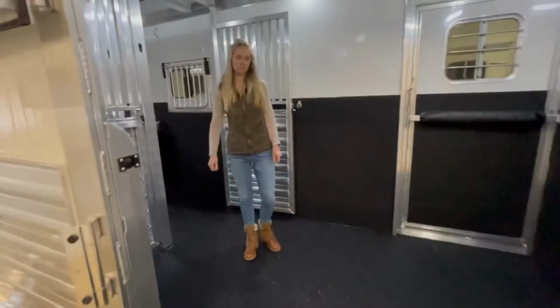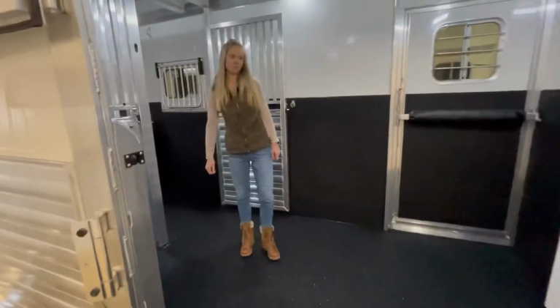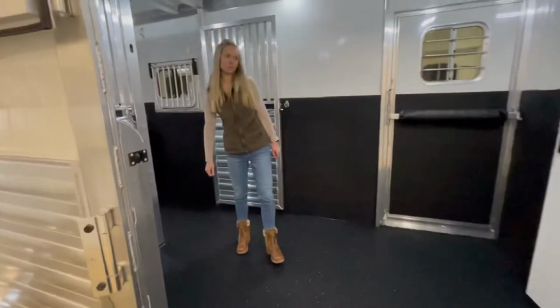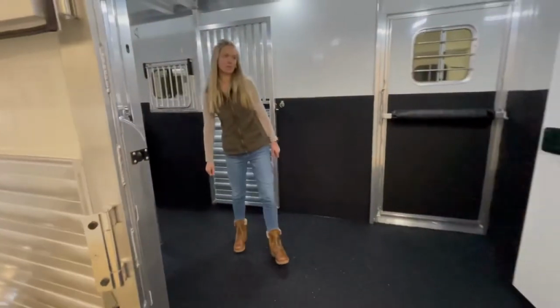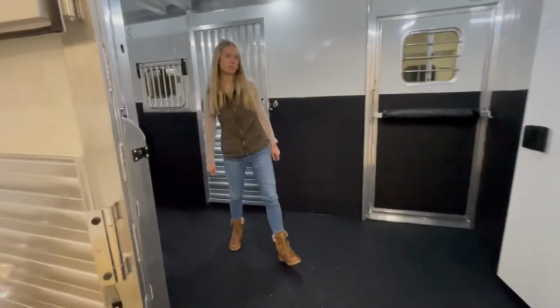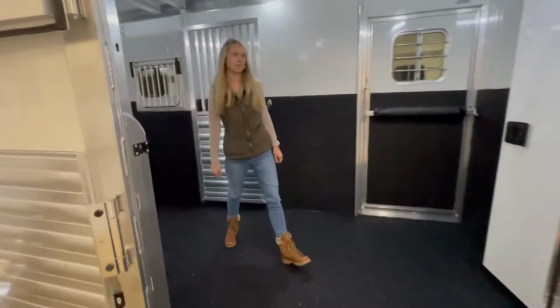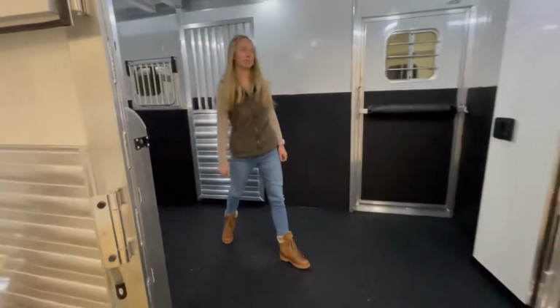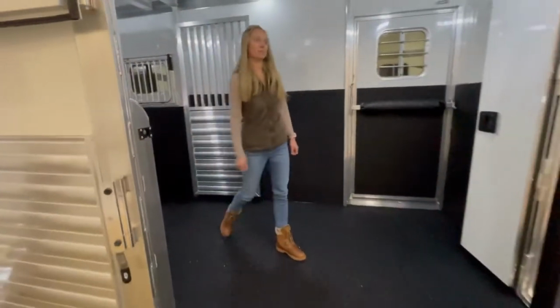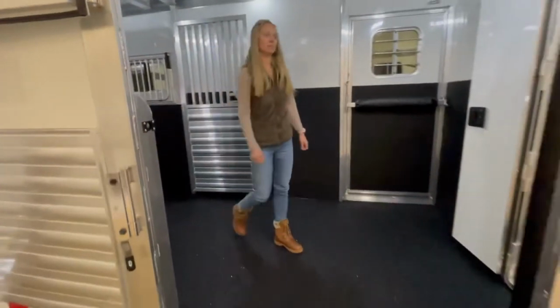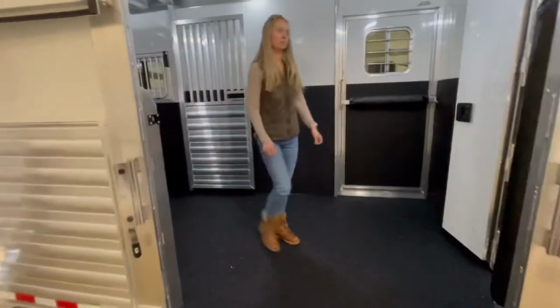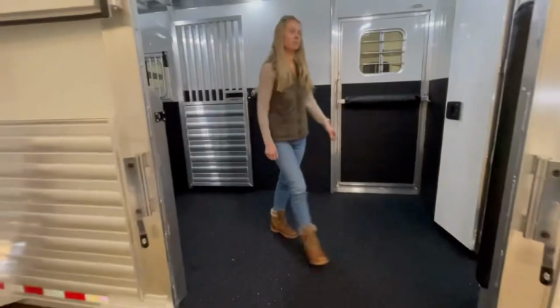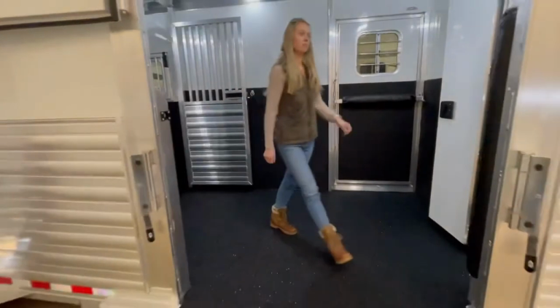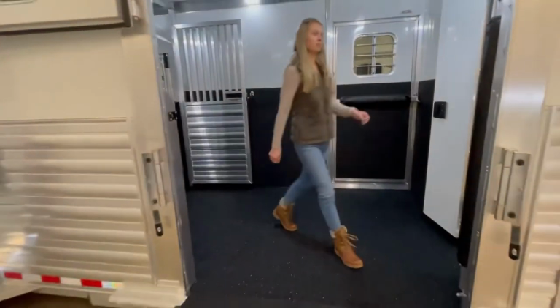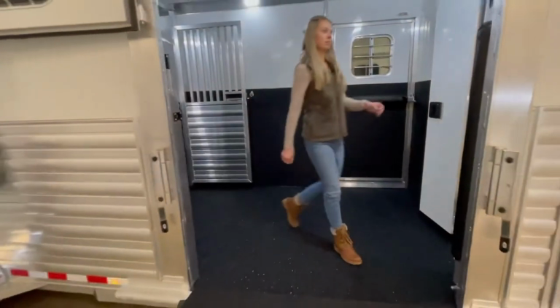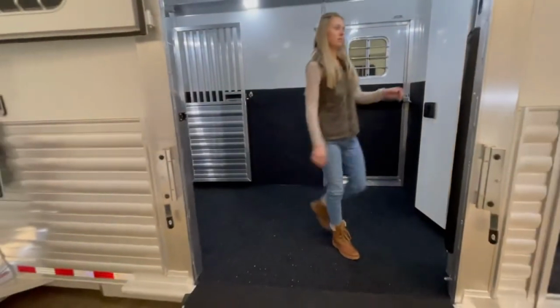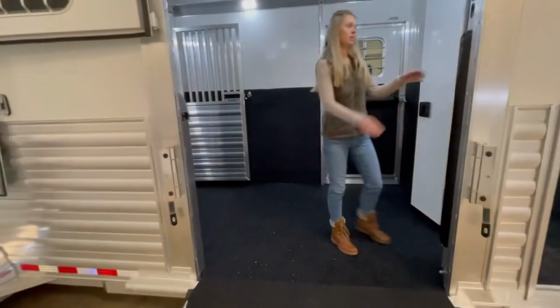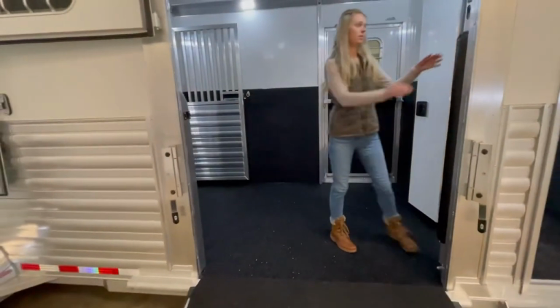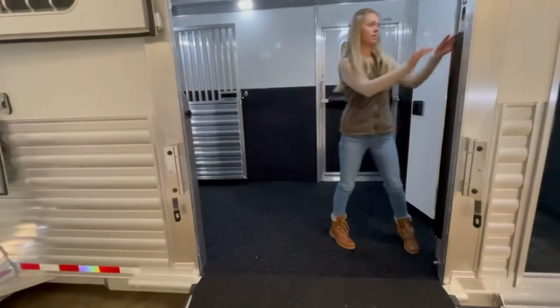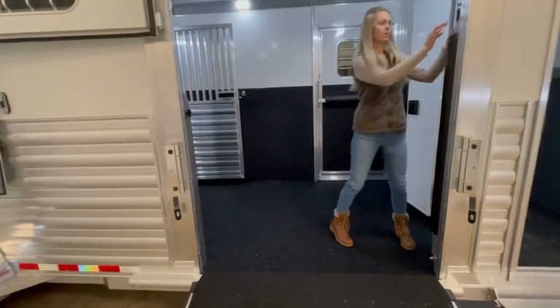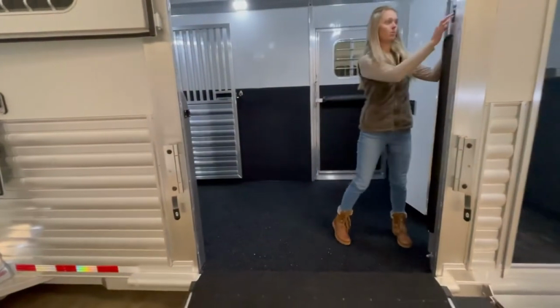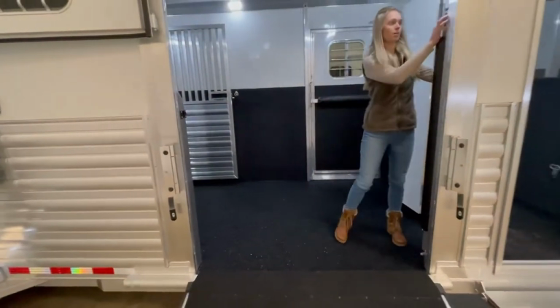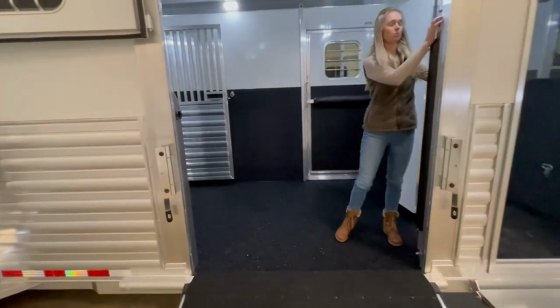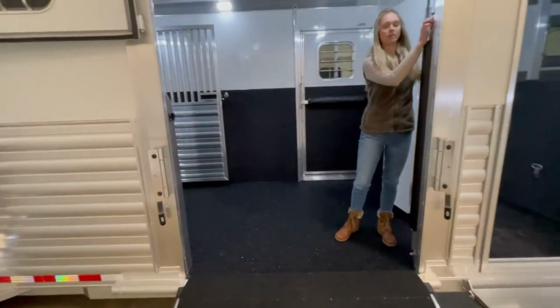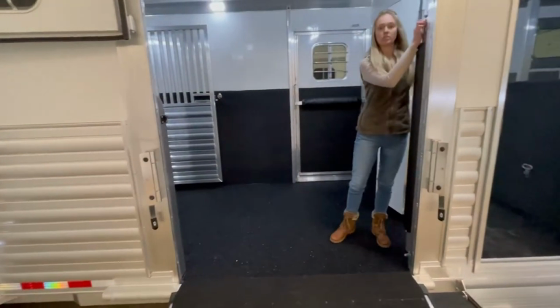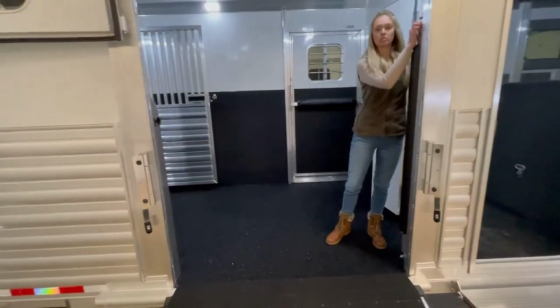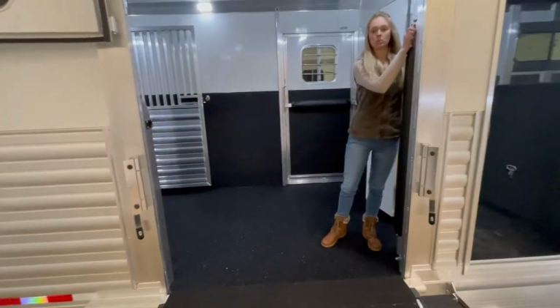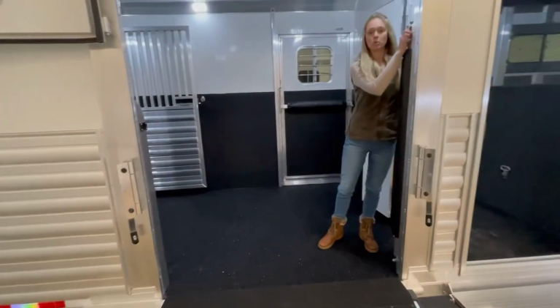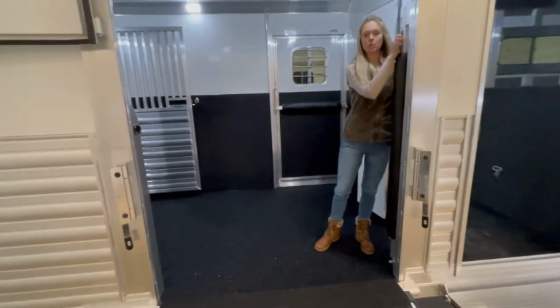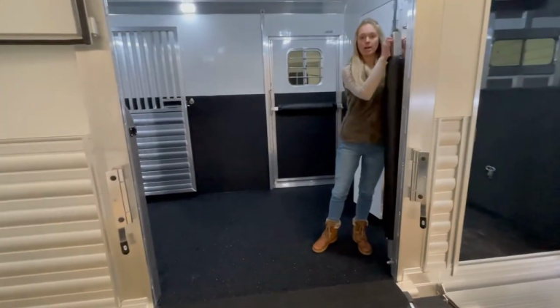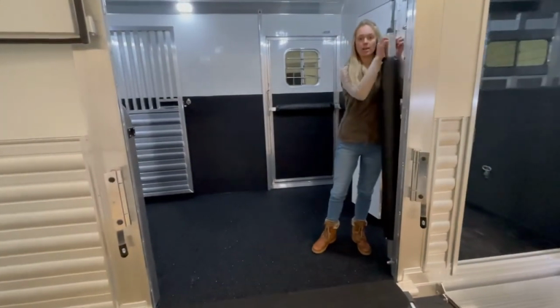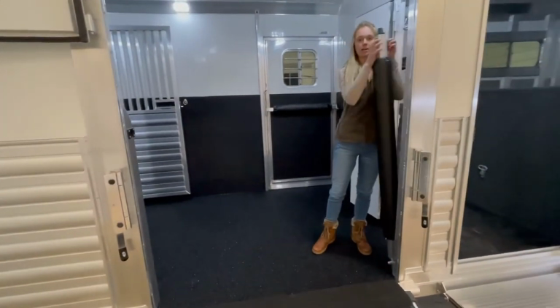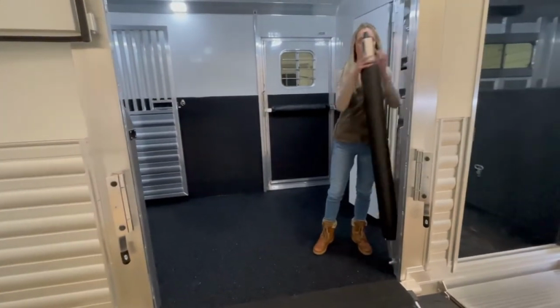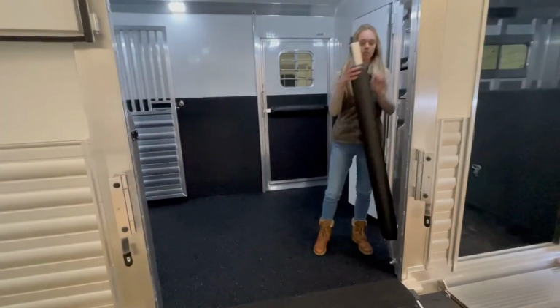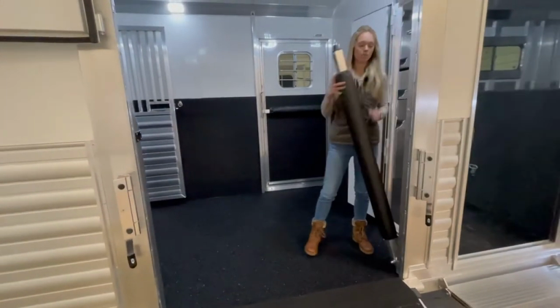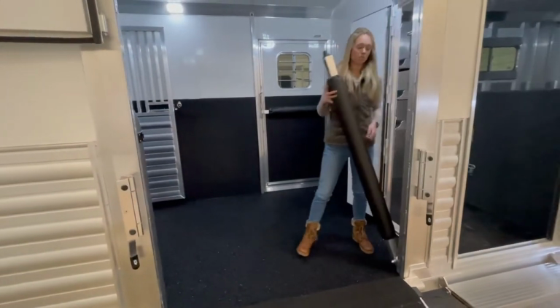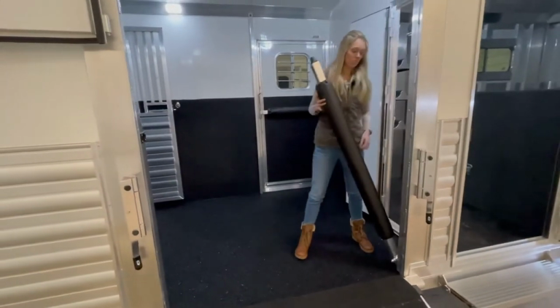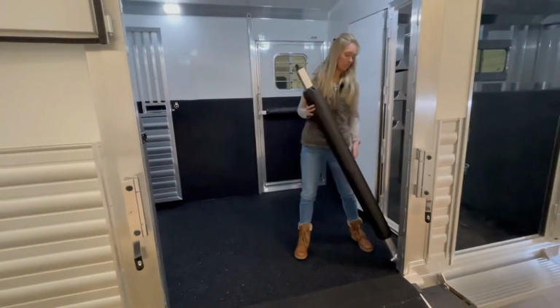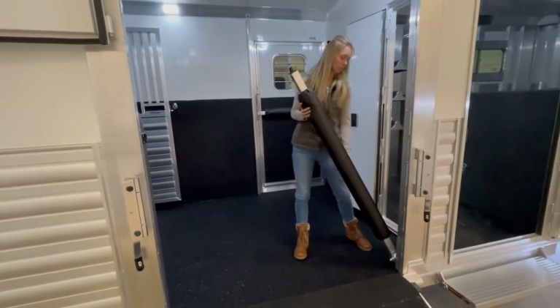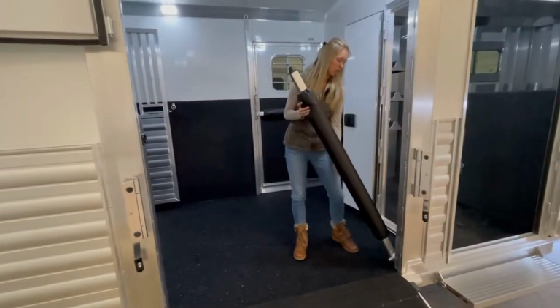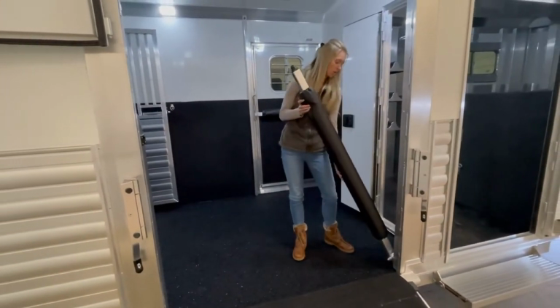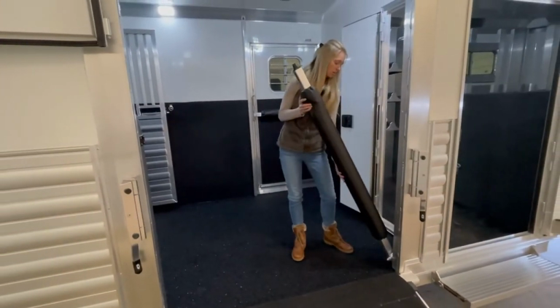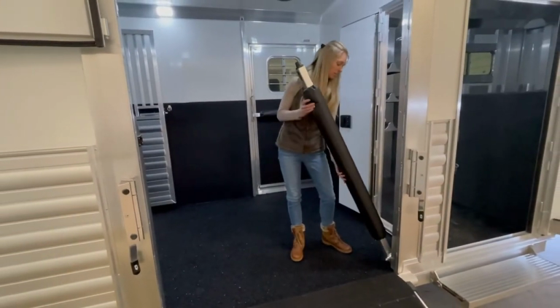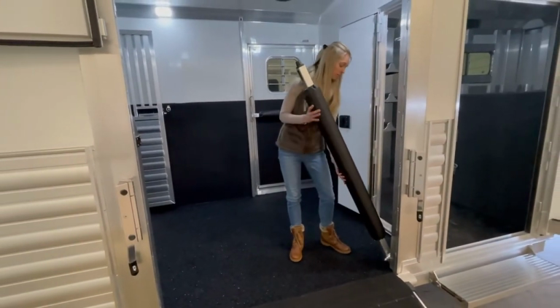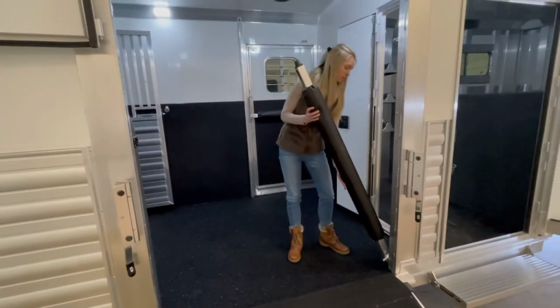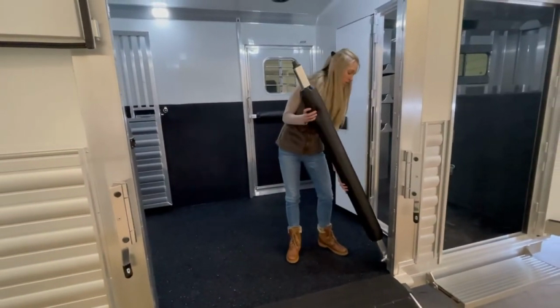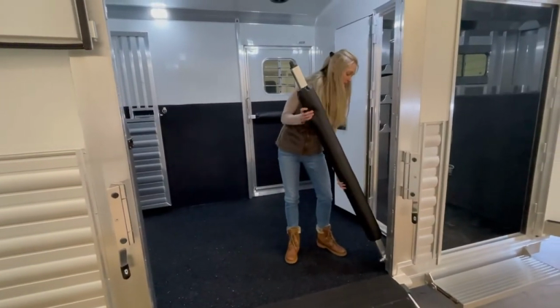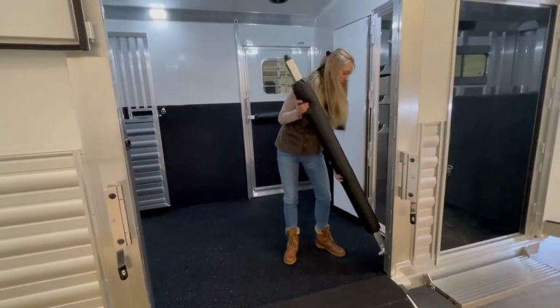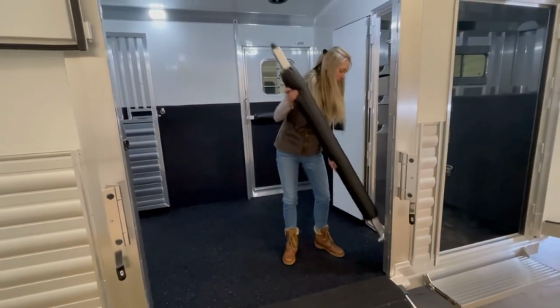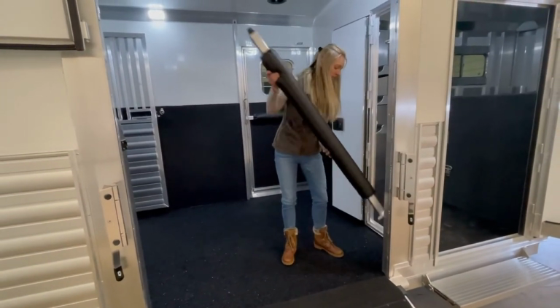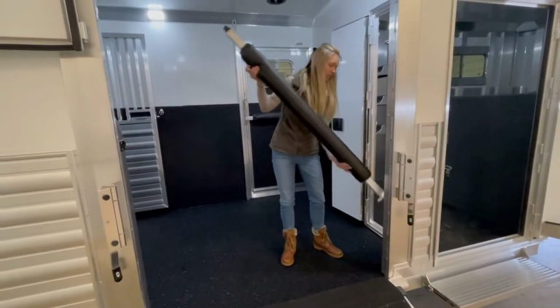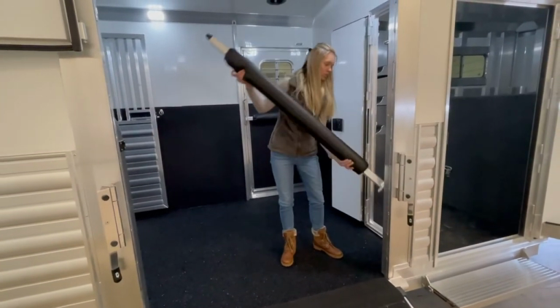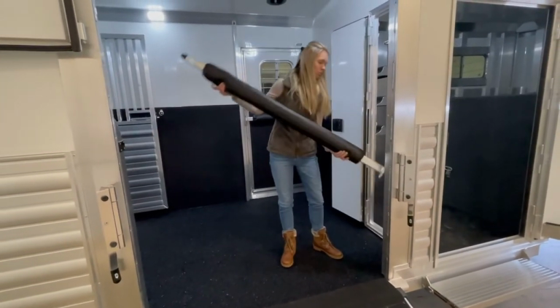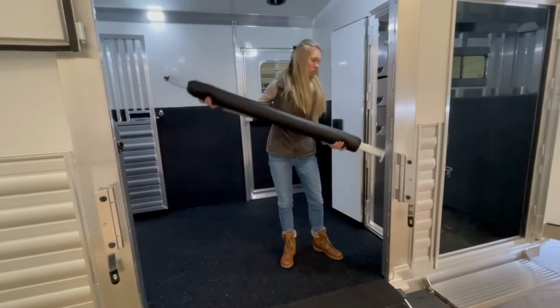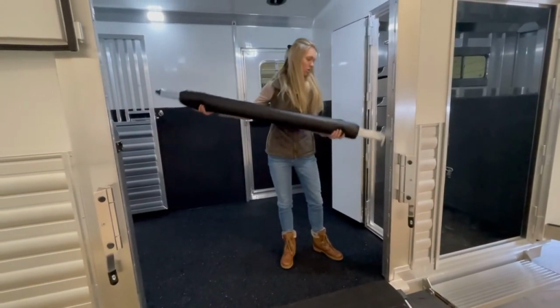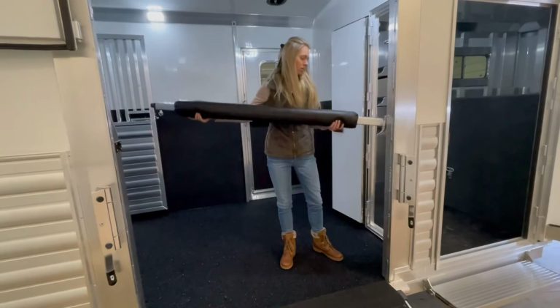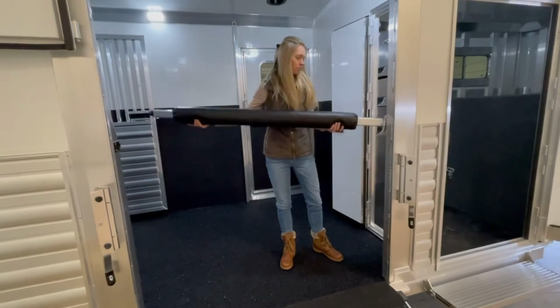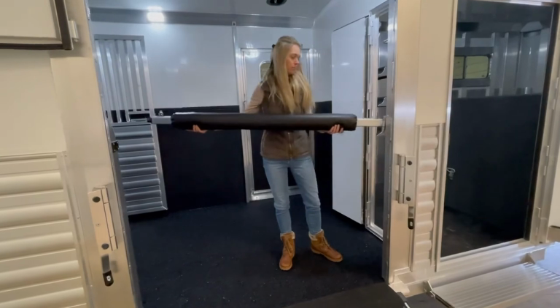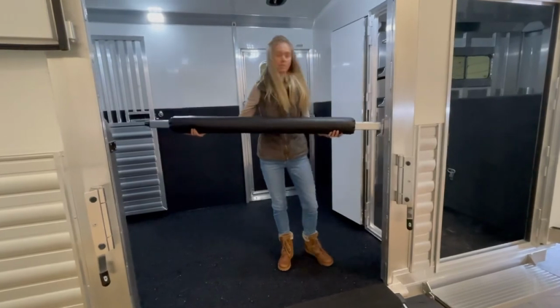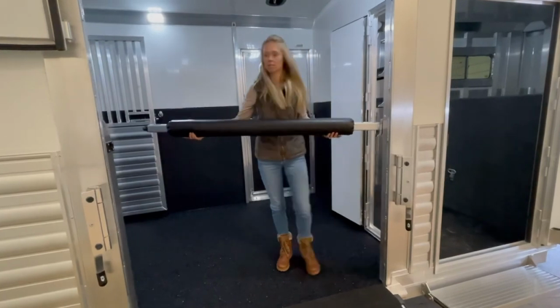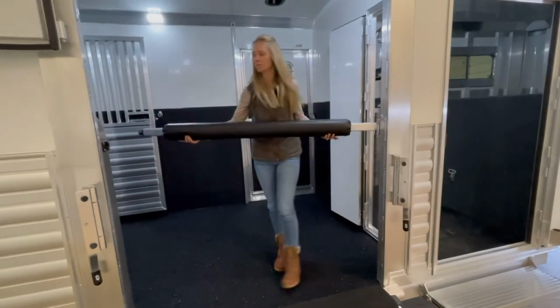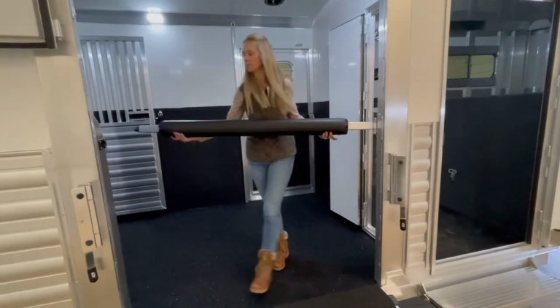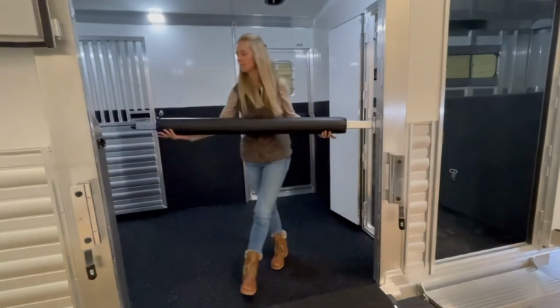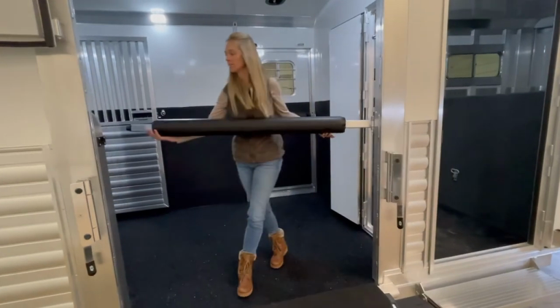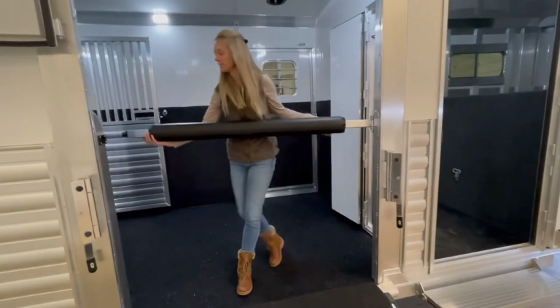Here at the side ramp we have the stowaway chest bar. You just pull it up and it clicks in.